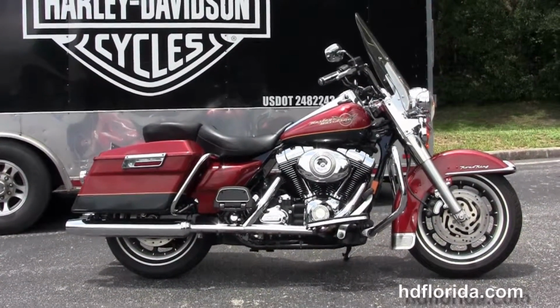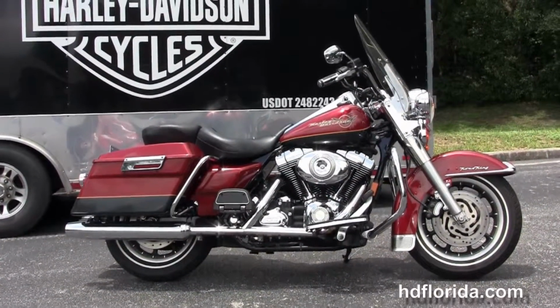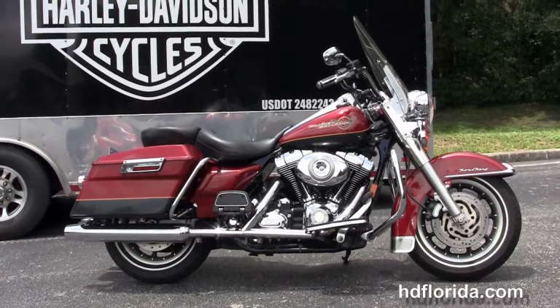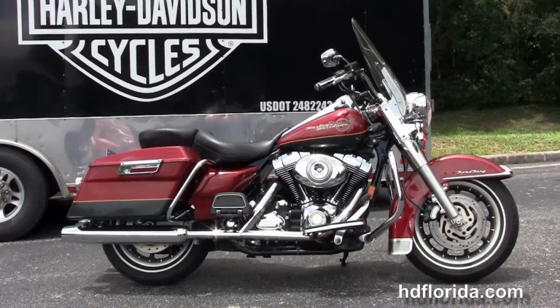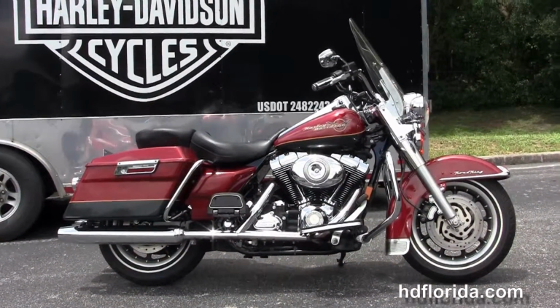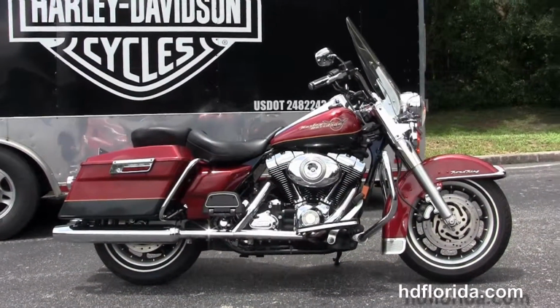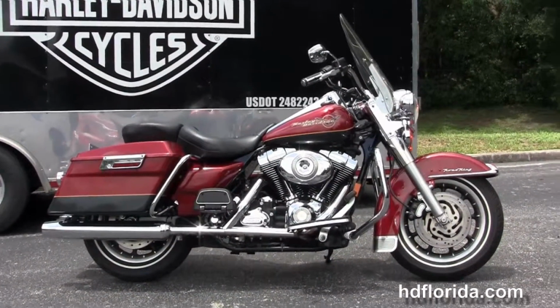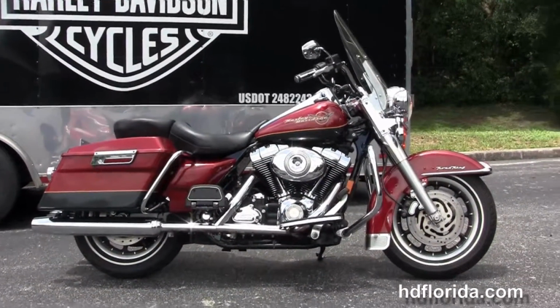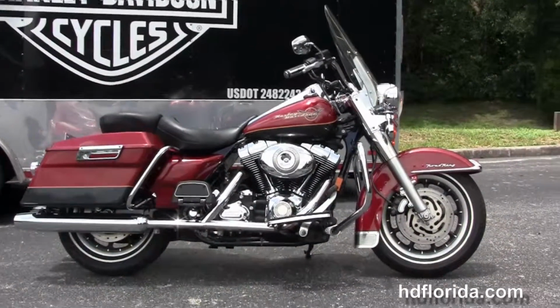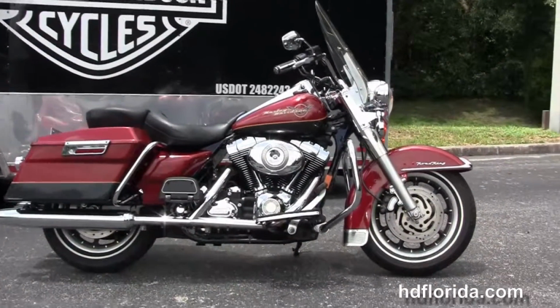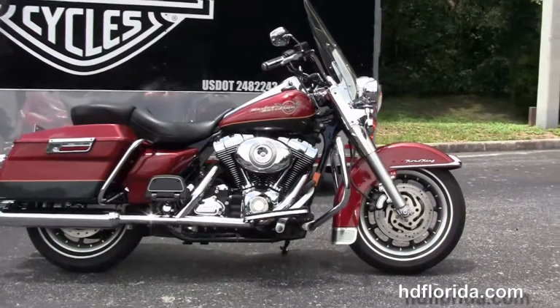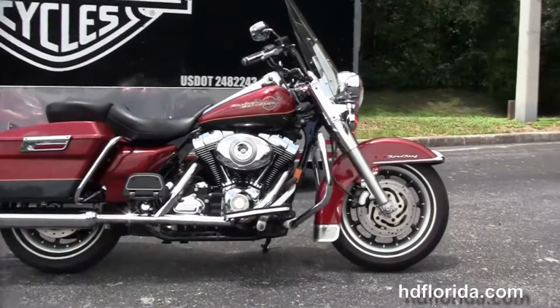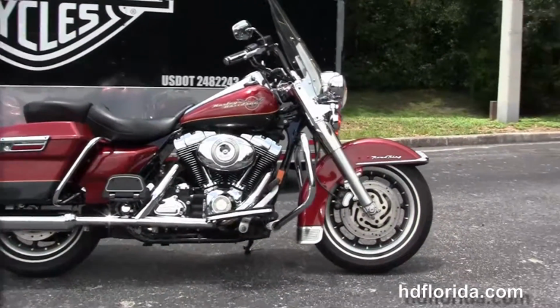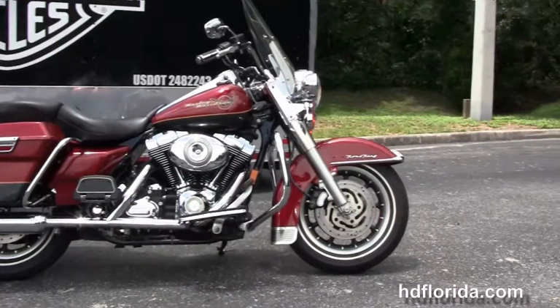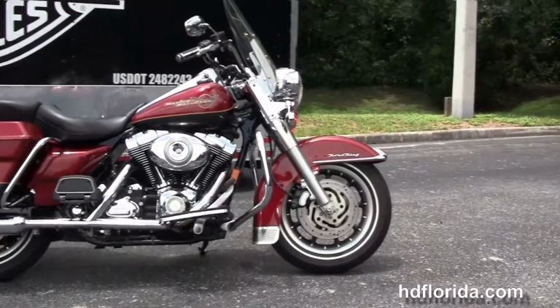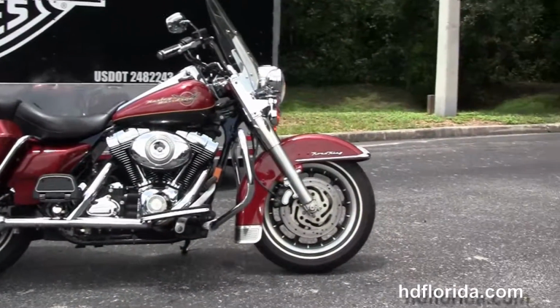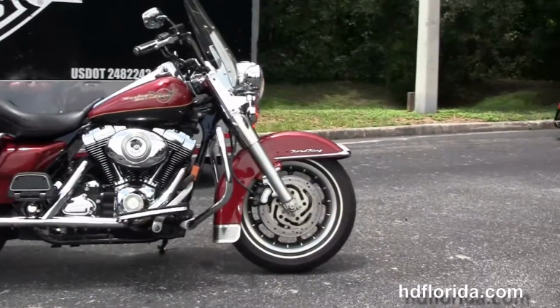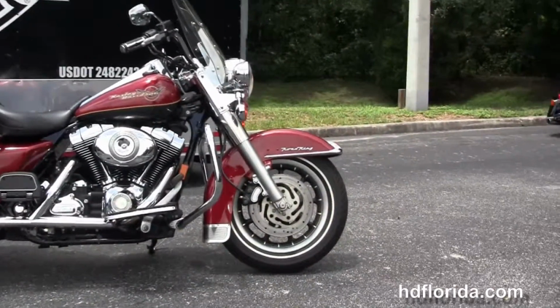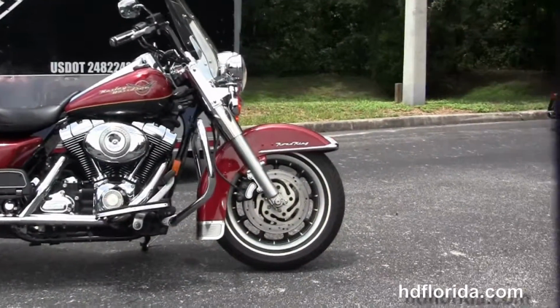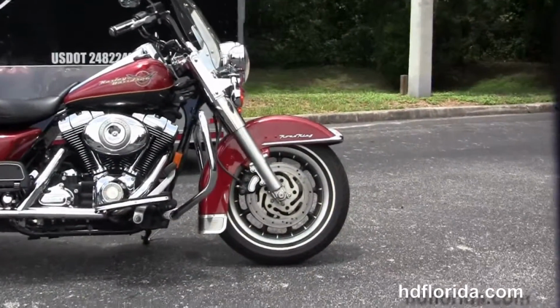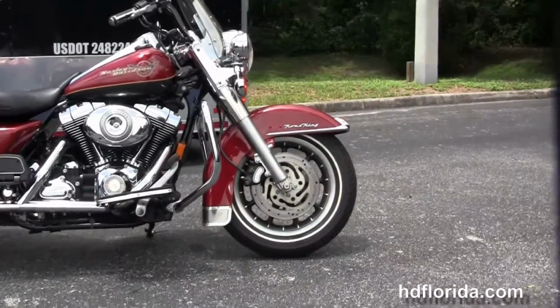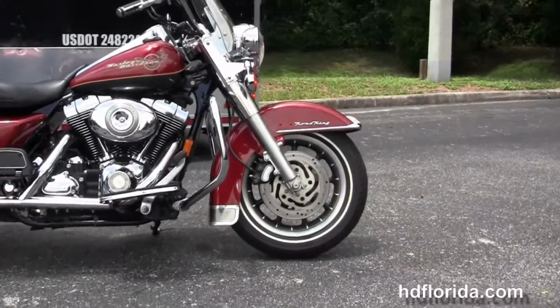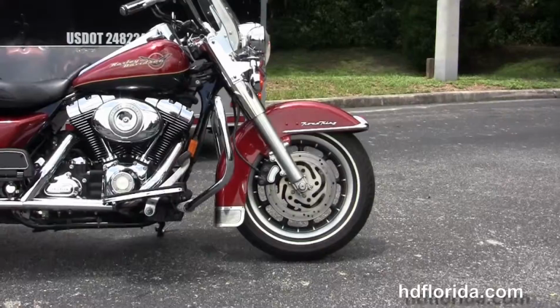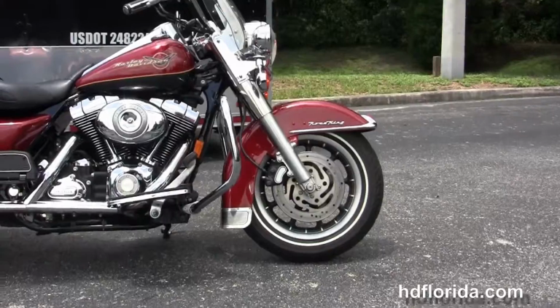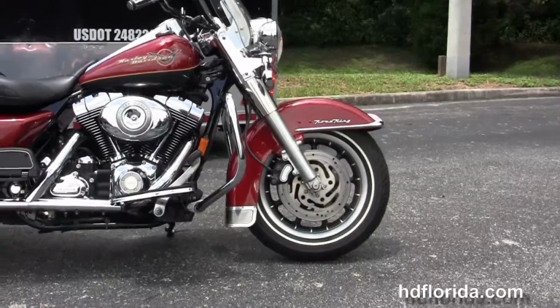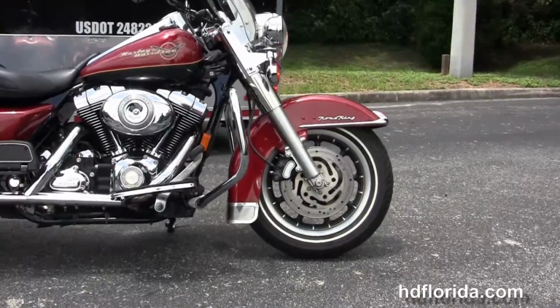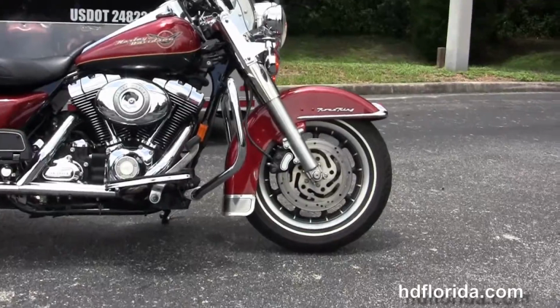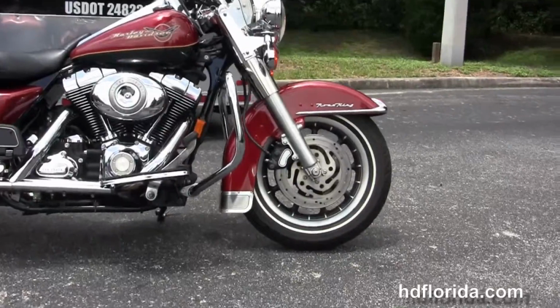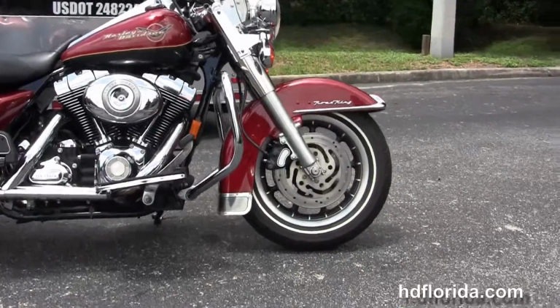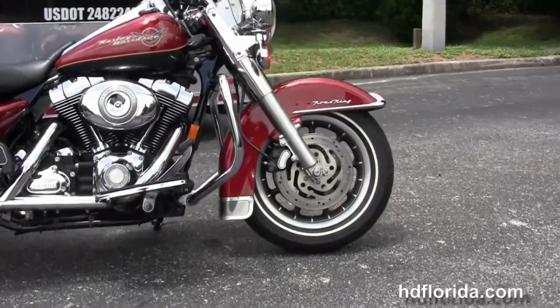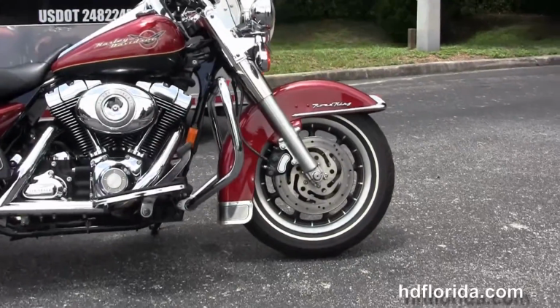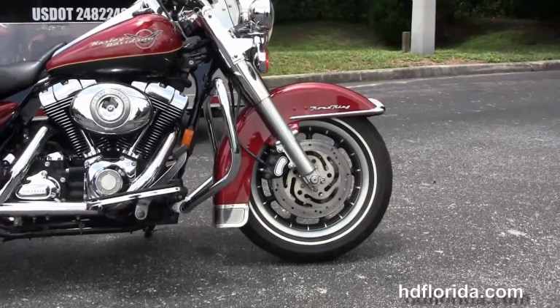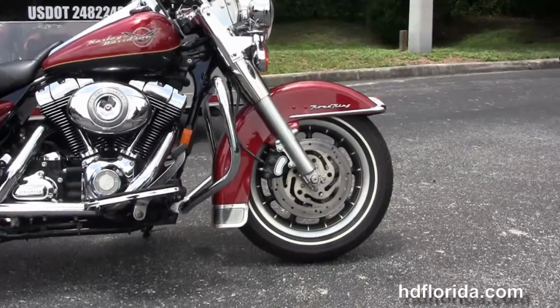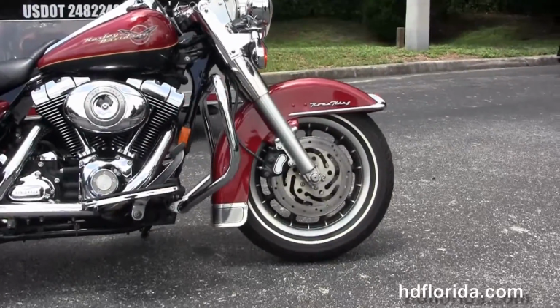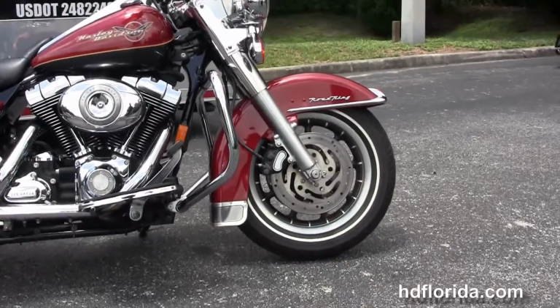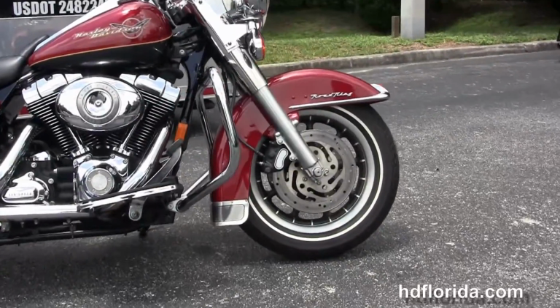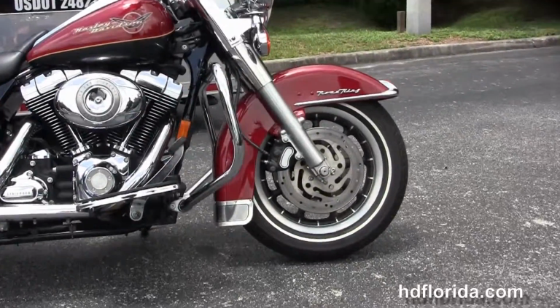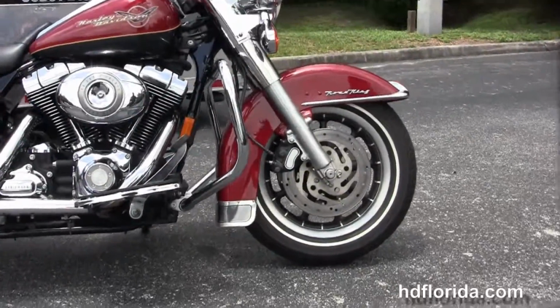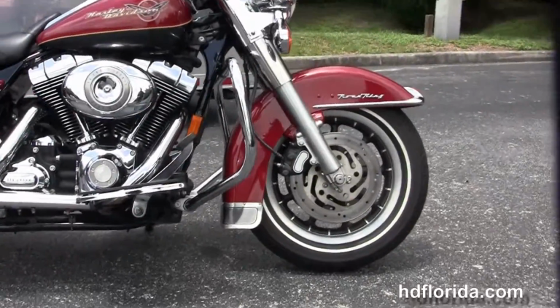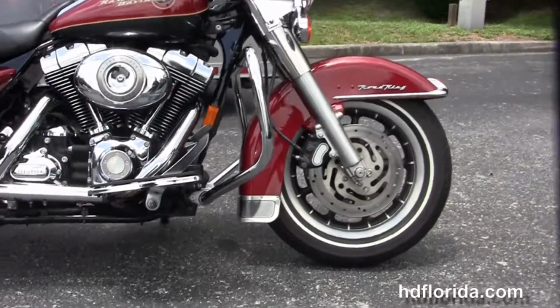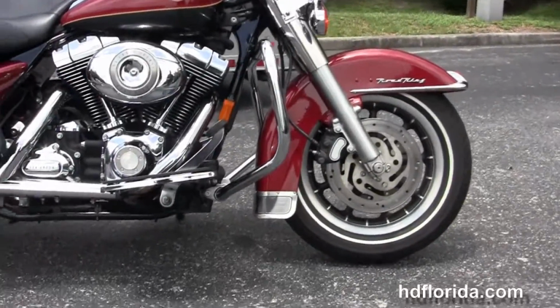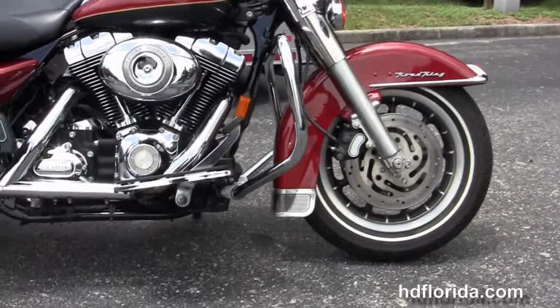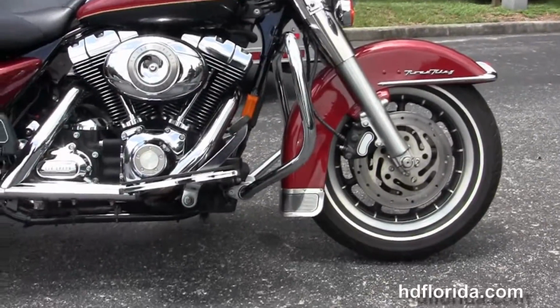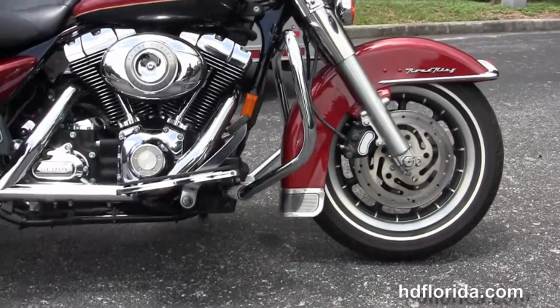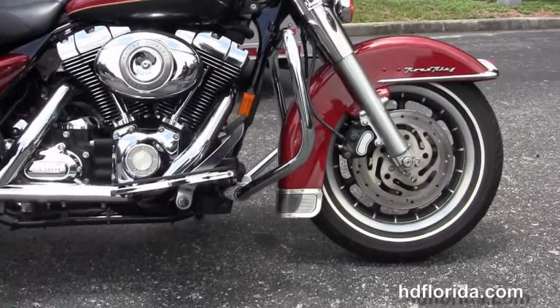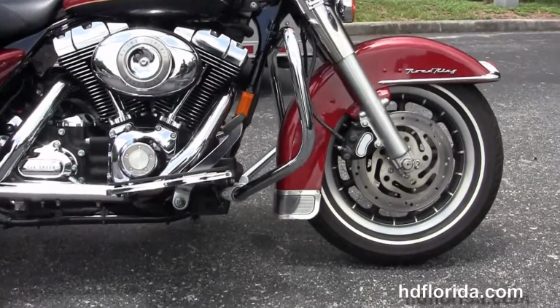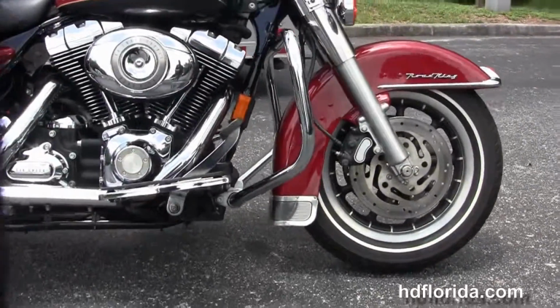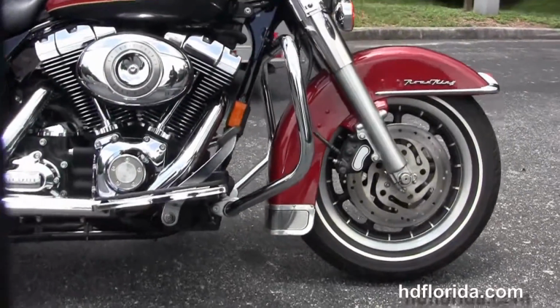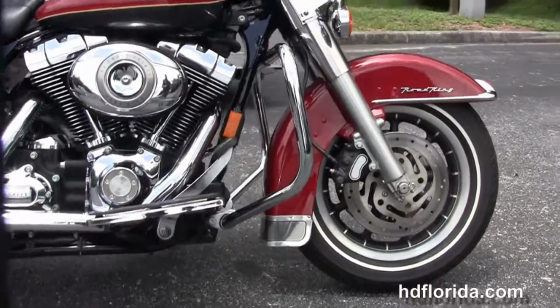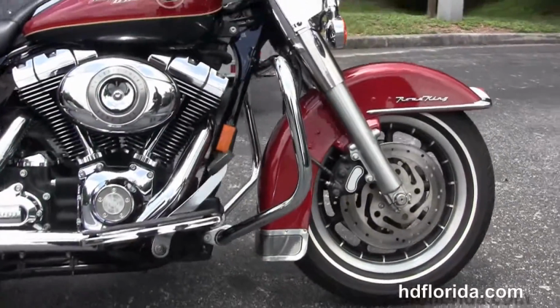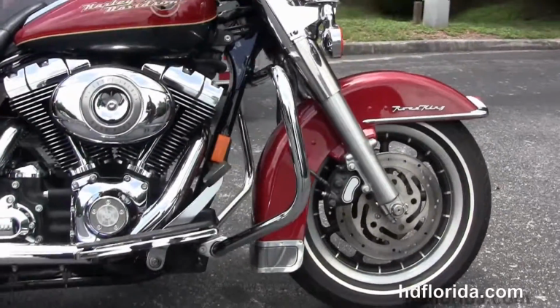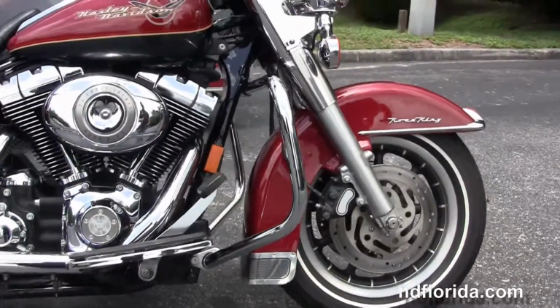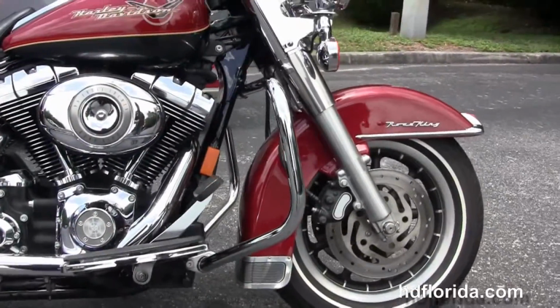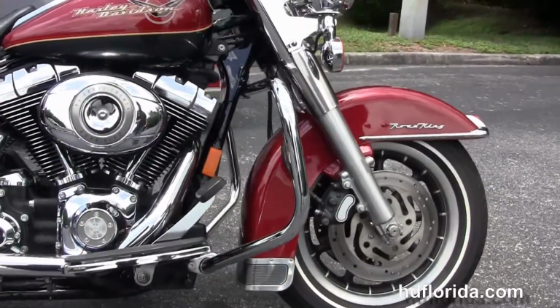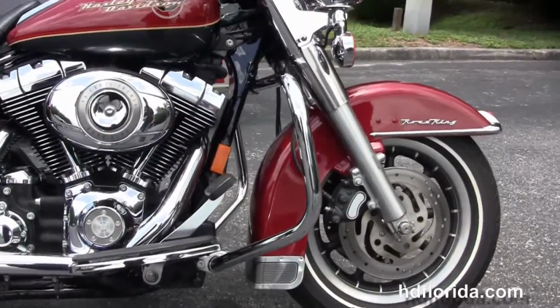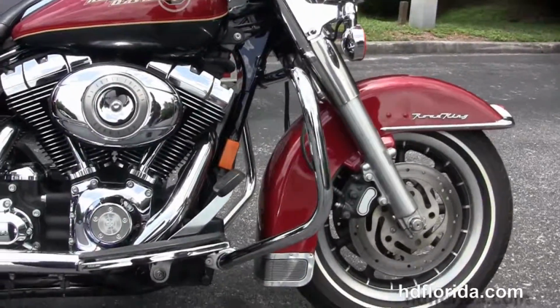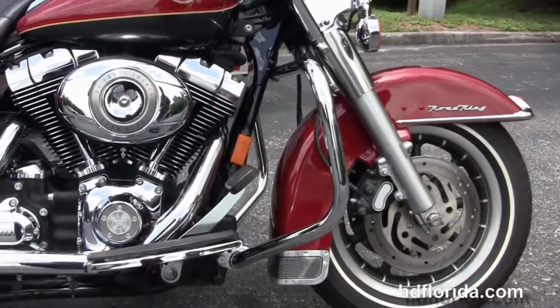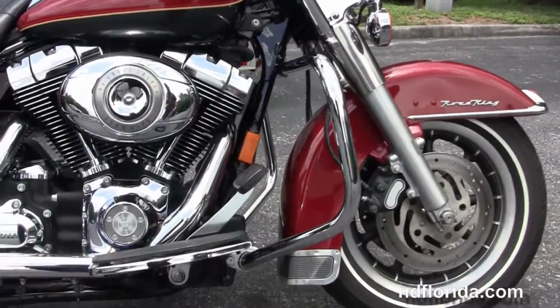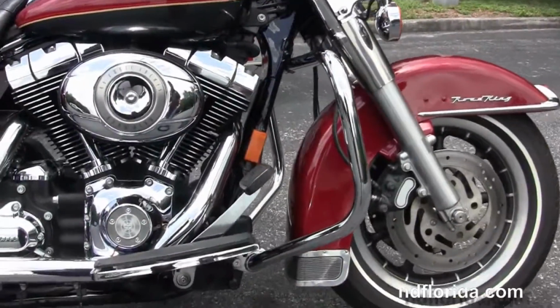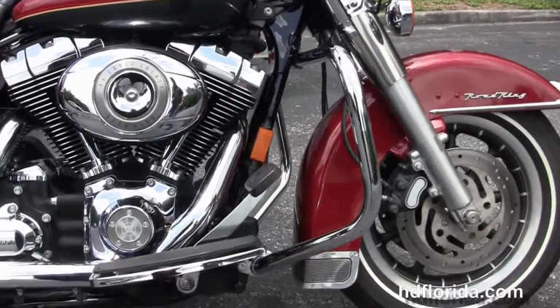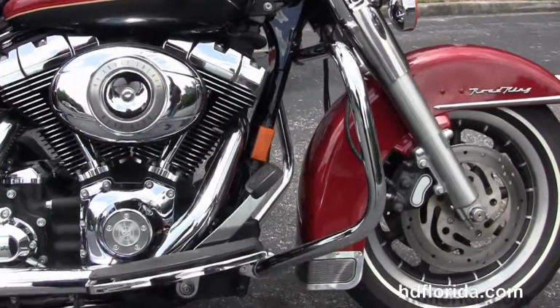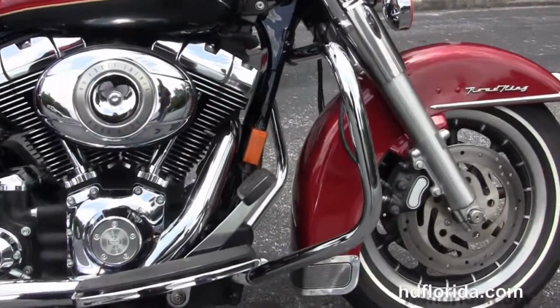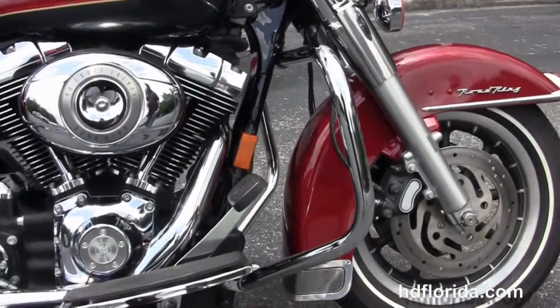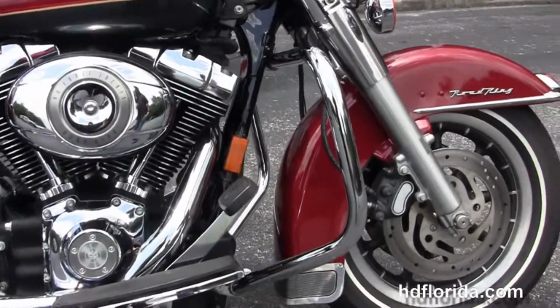The Road King starts out in front with the dual disc brakes and the 9-spoke mag wheels. It's got the chrome trim front fender and moving back, the chrome engine guard.